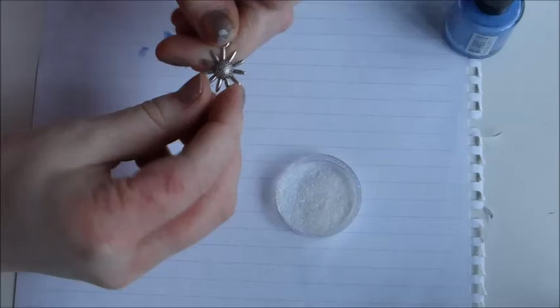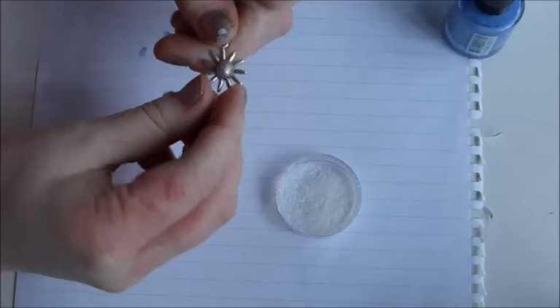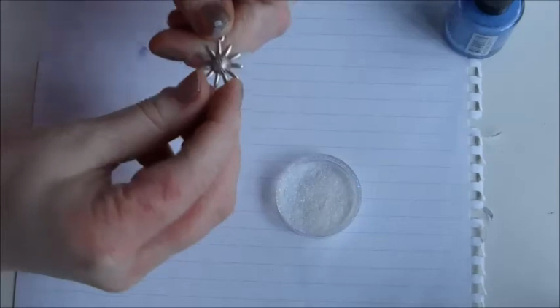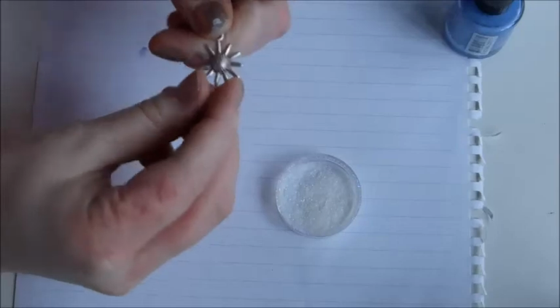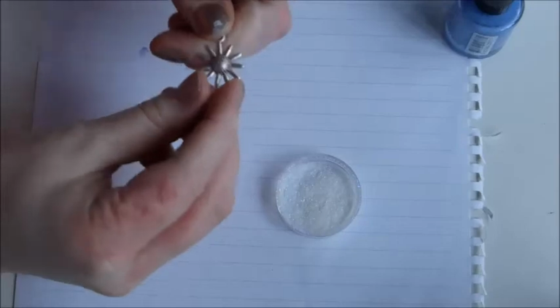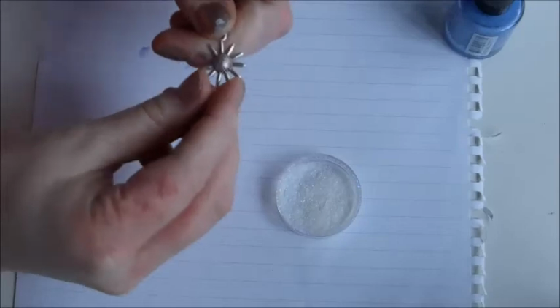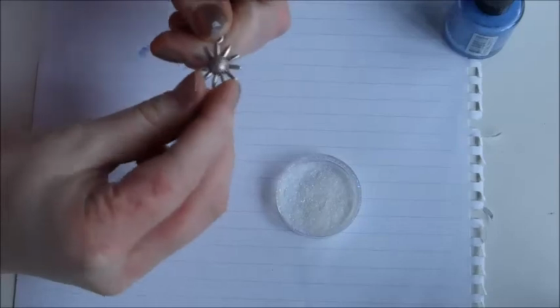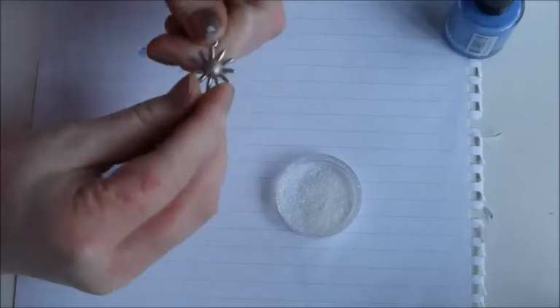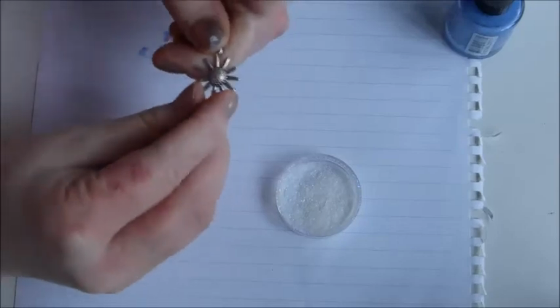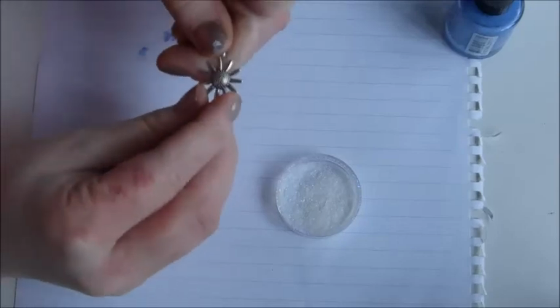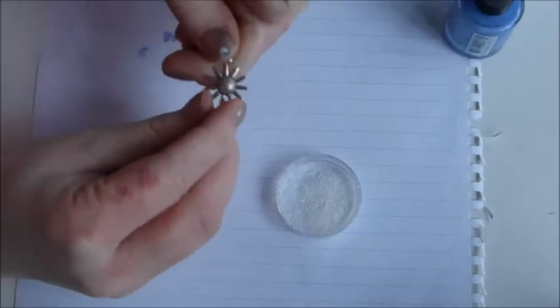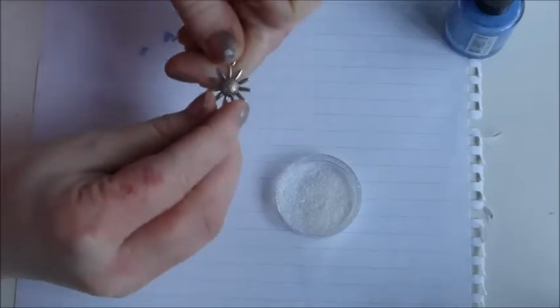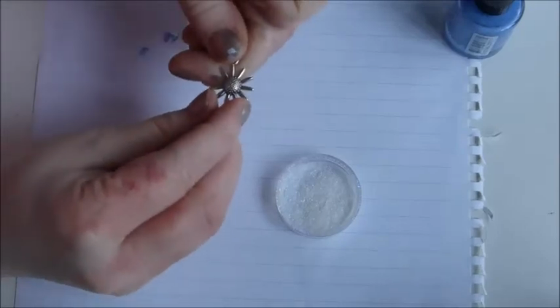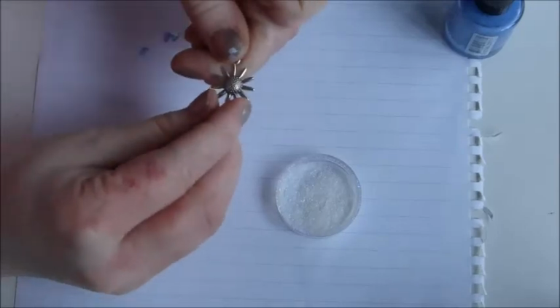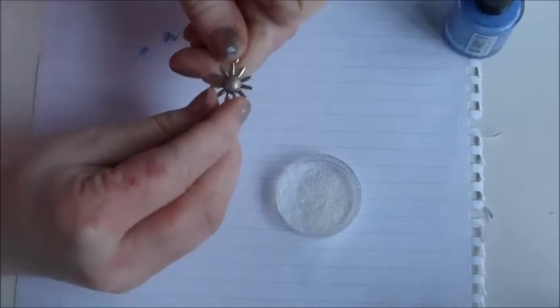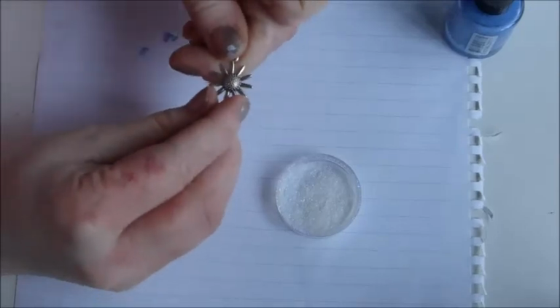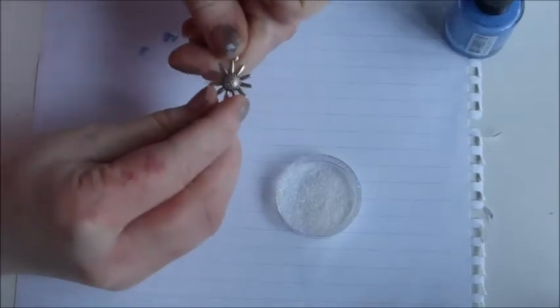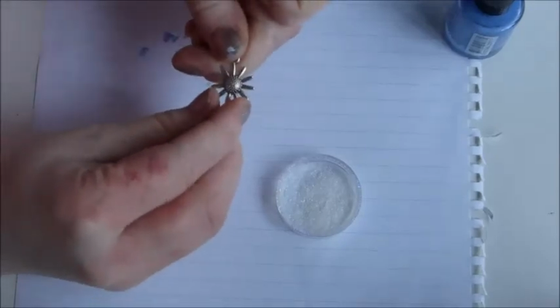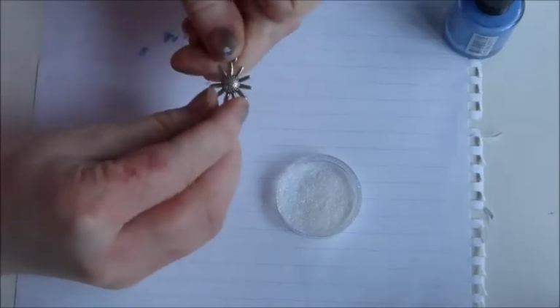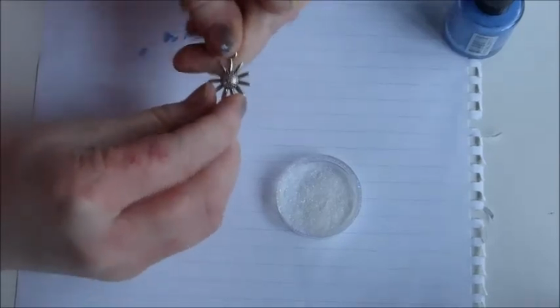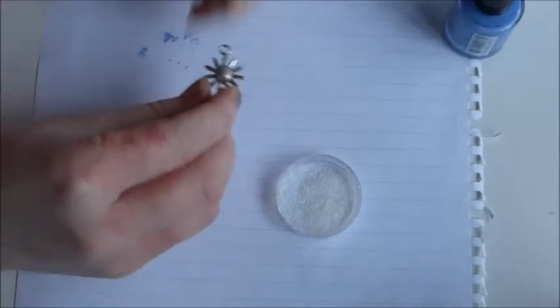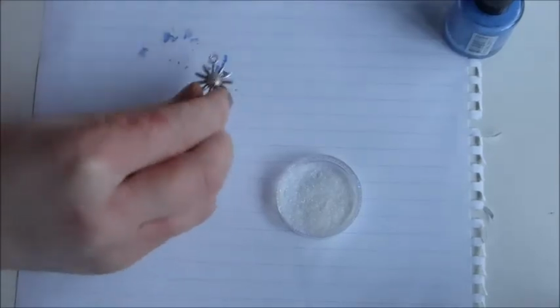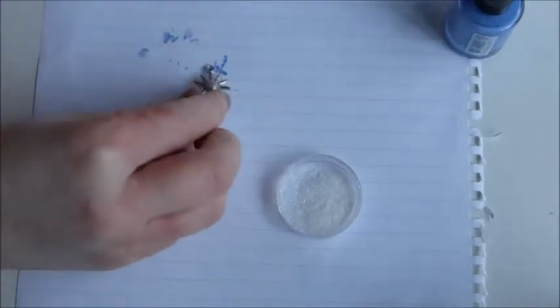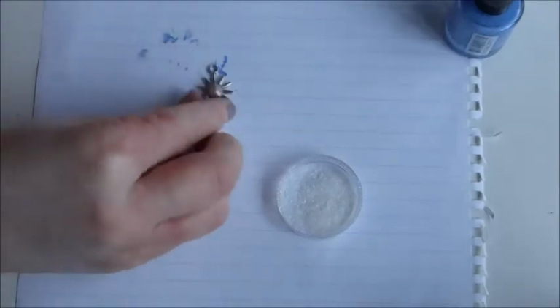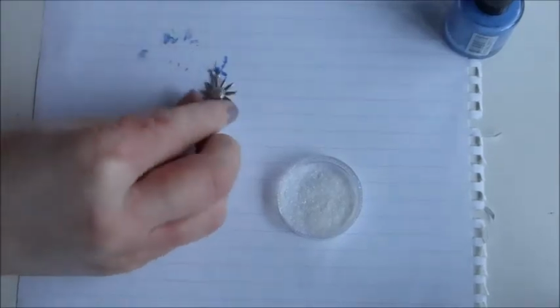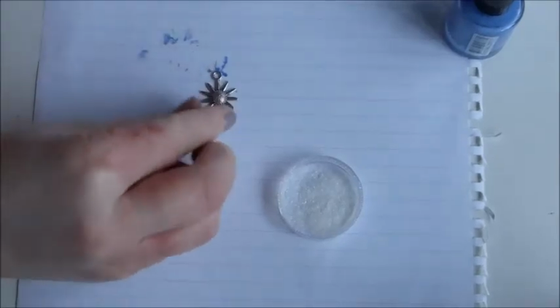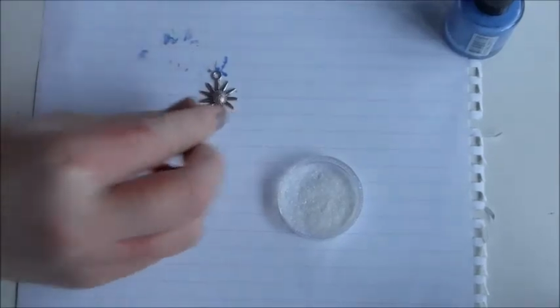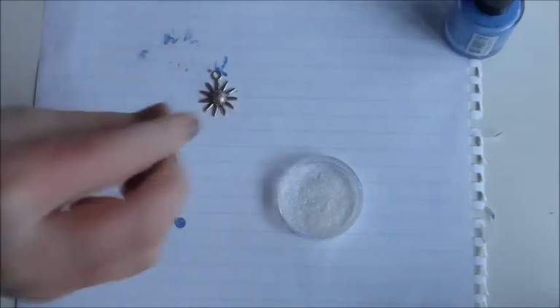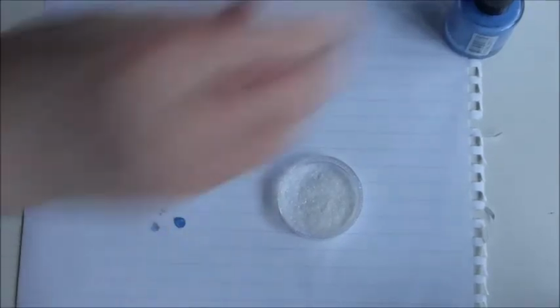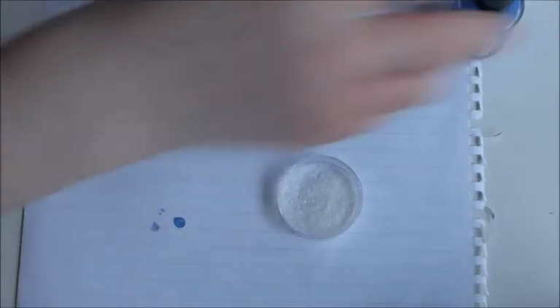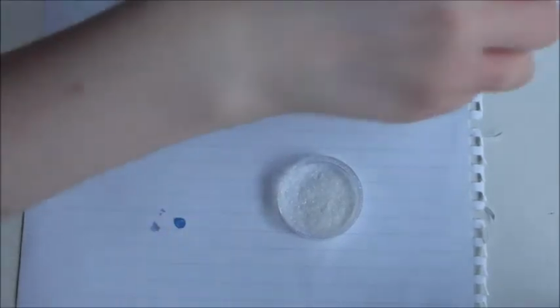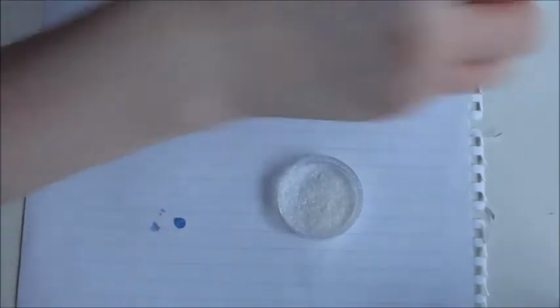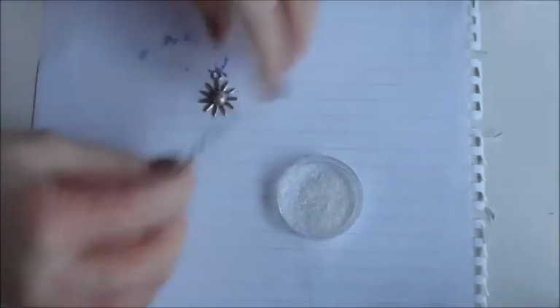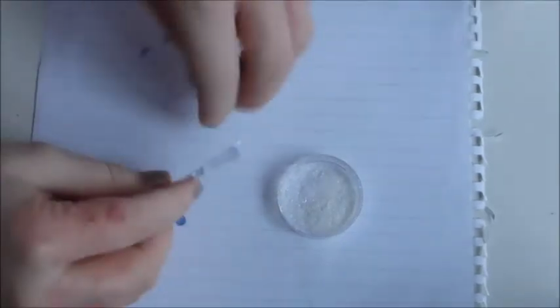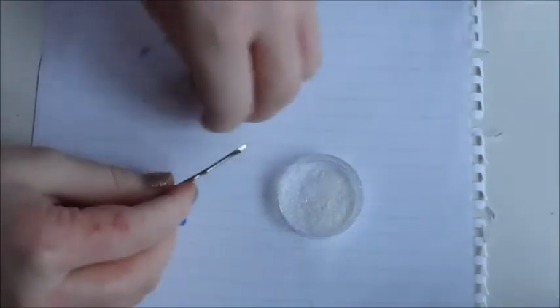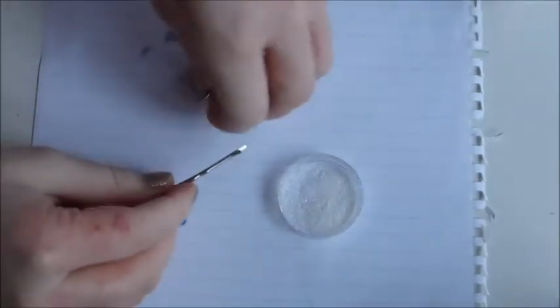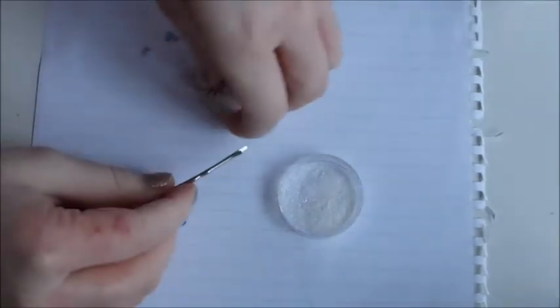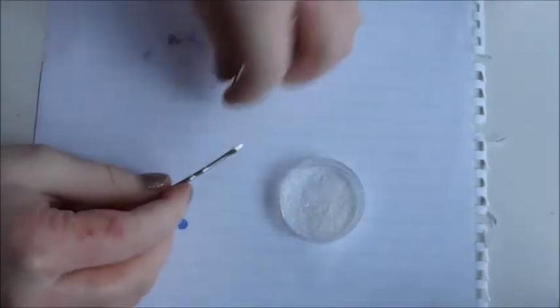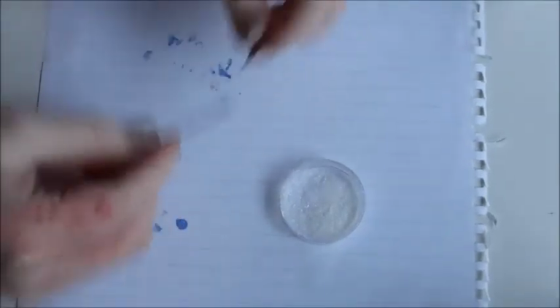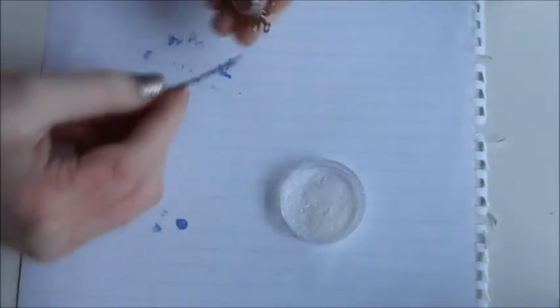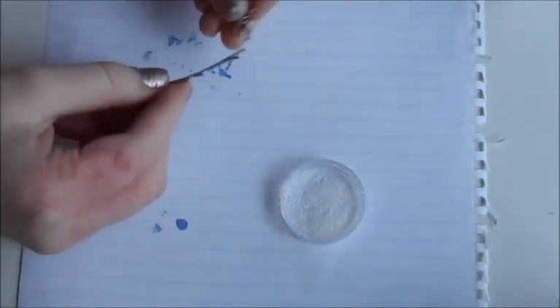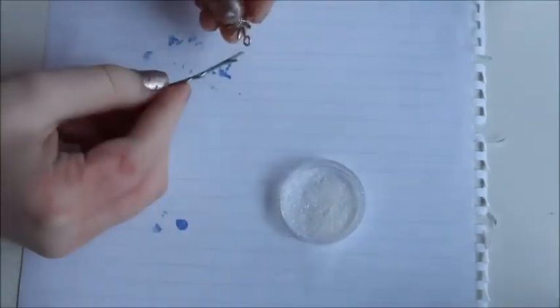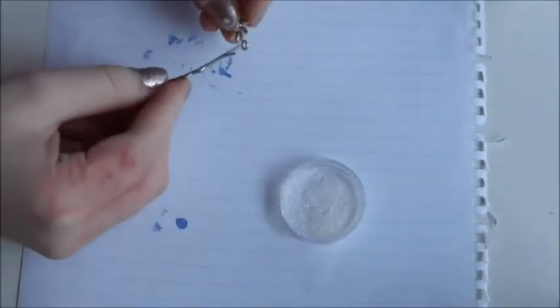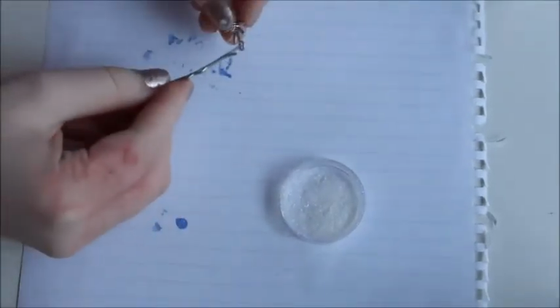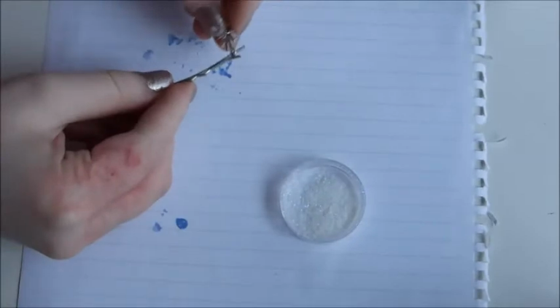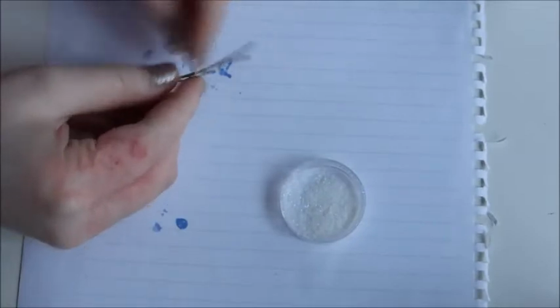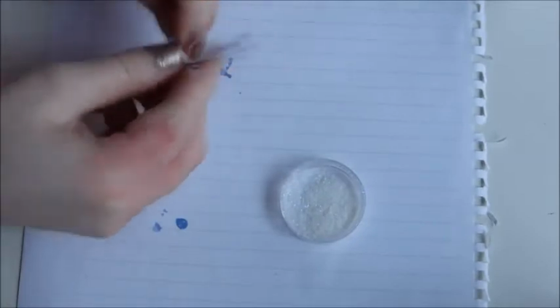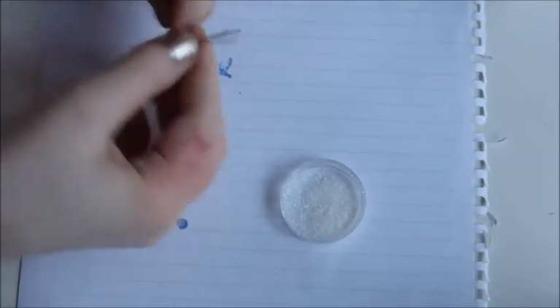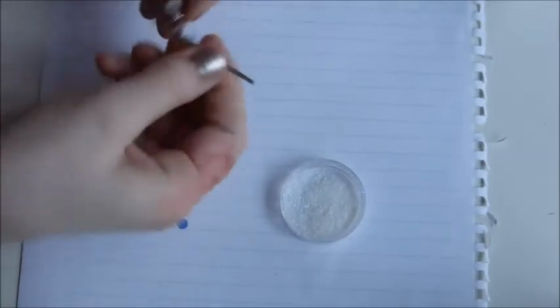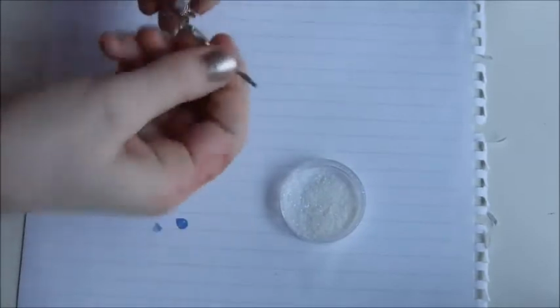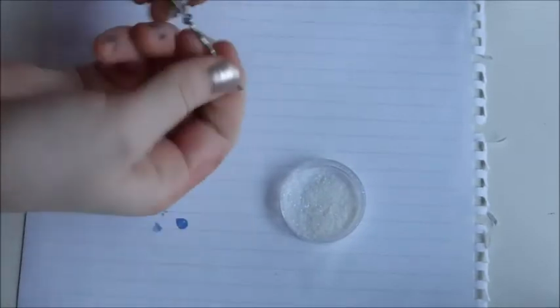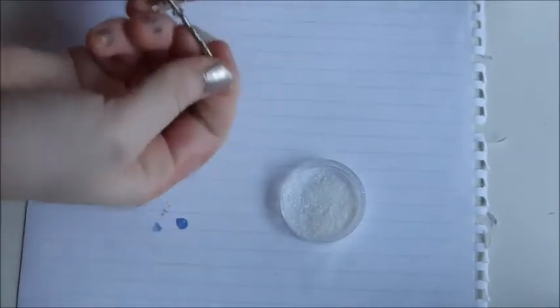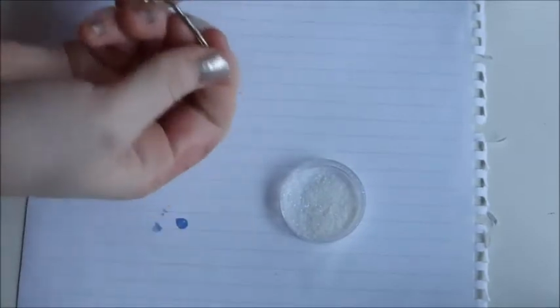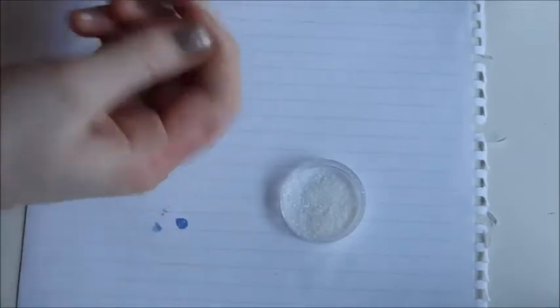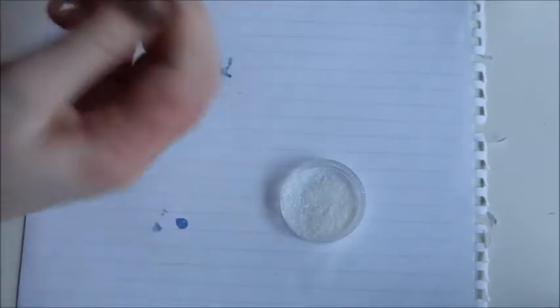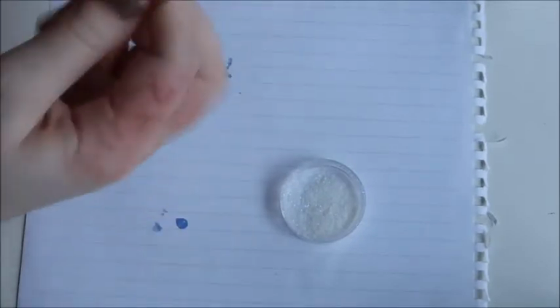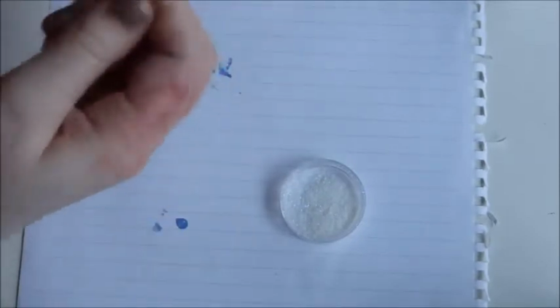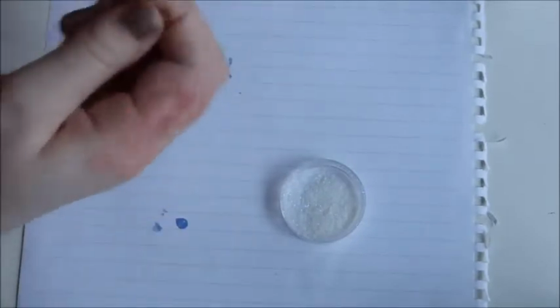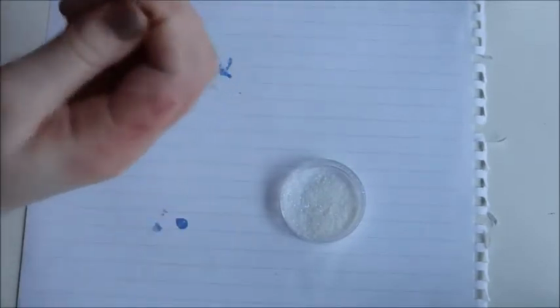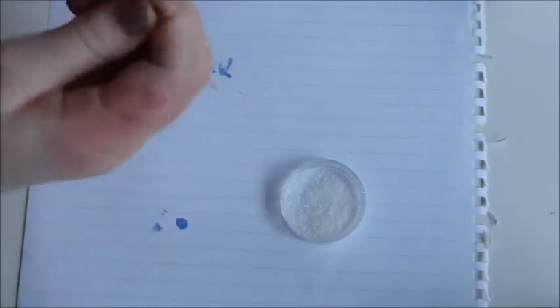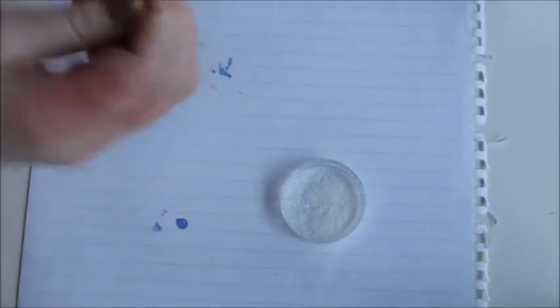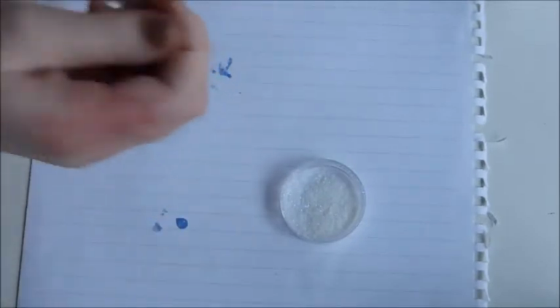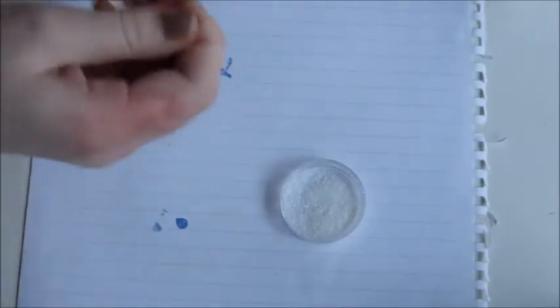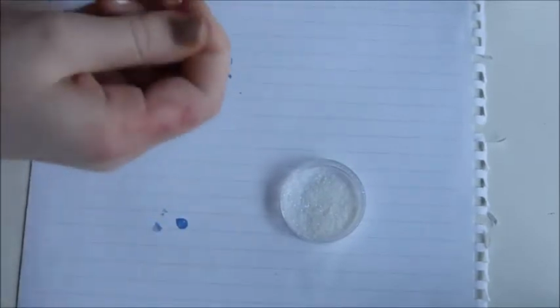Firstly, take your hair grip. I'm just using a sunflower pendant and then attach it to a bobby pin. This will just be the way to stick it in your hair, essentially.